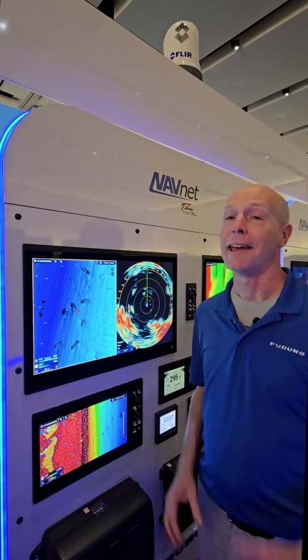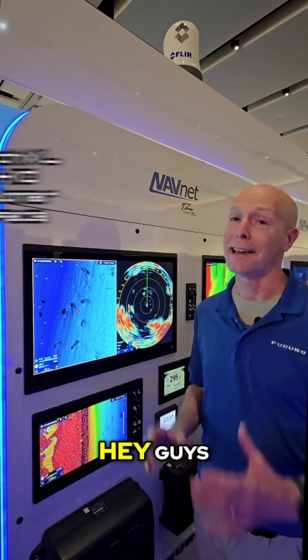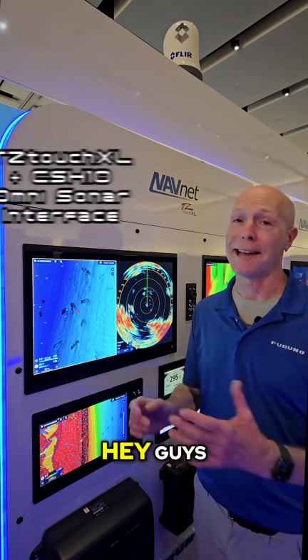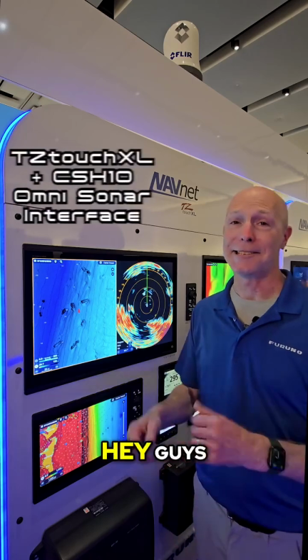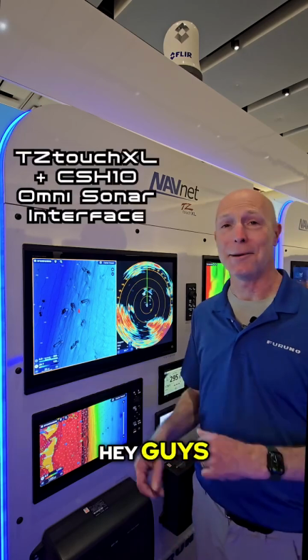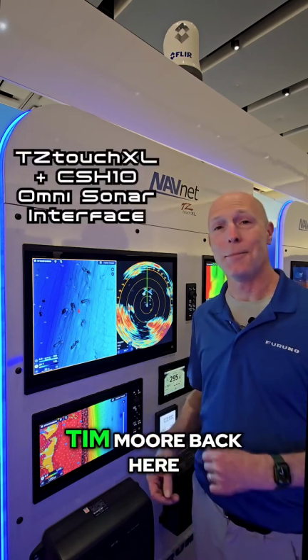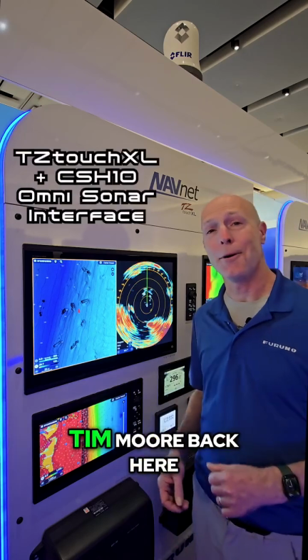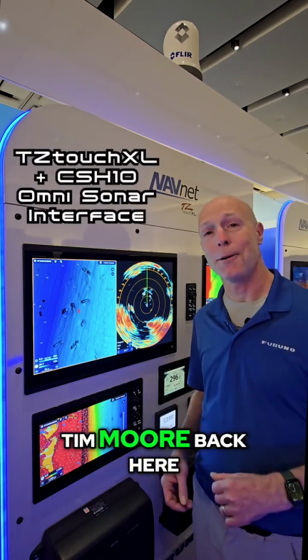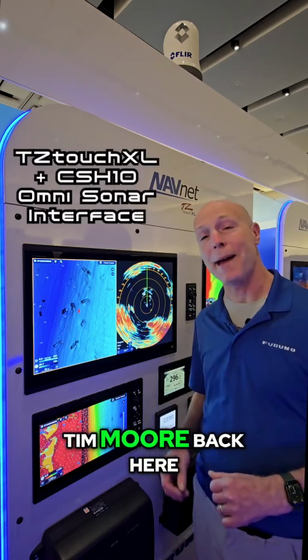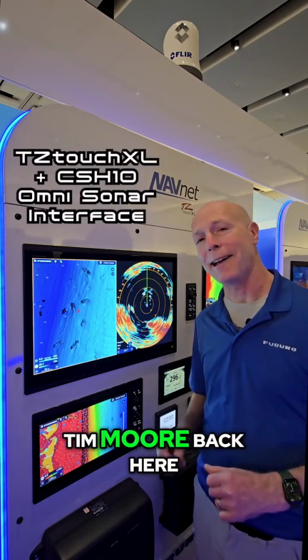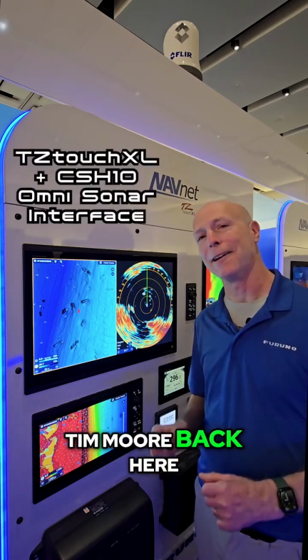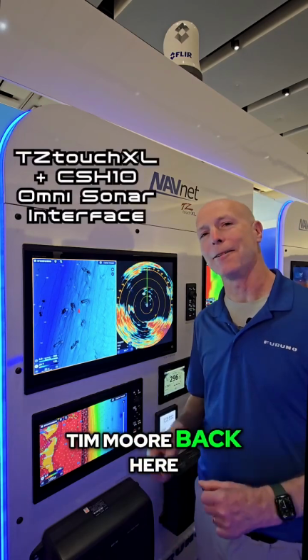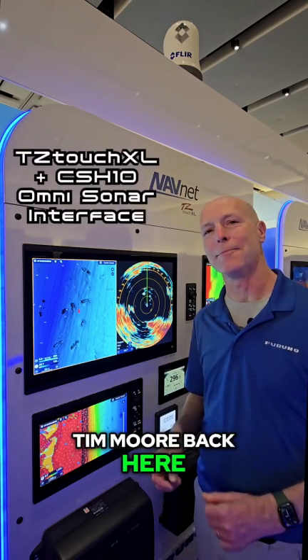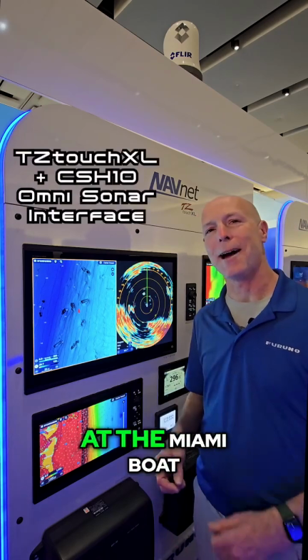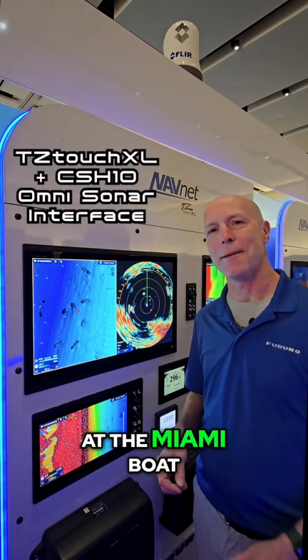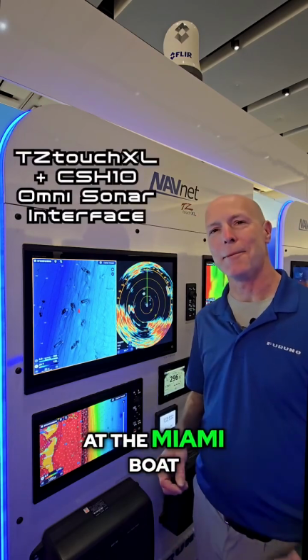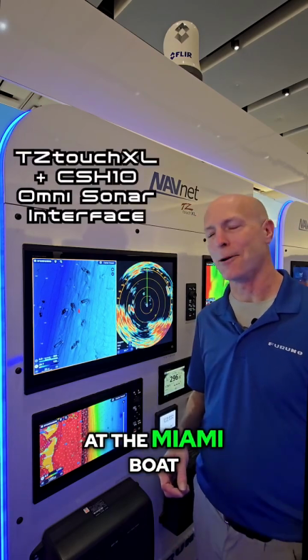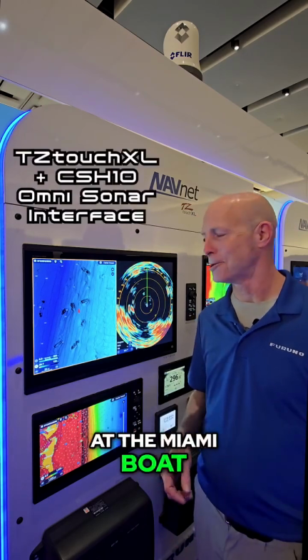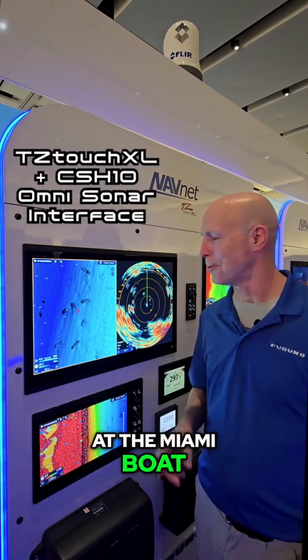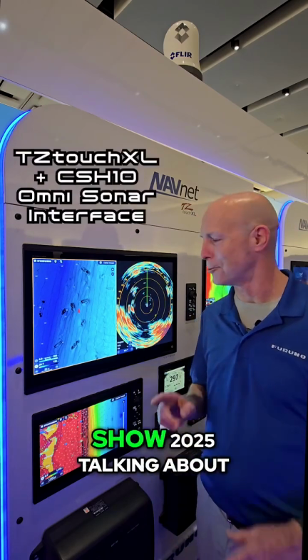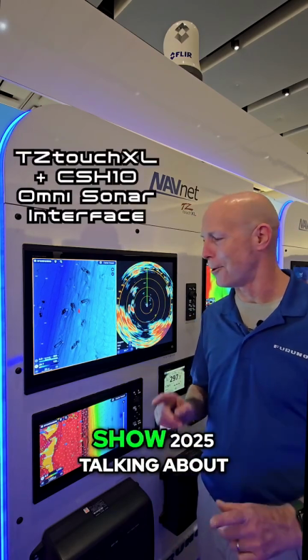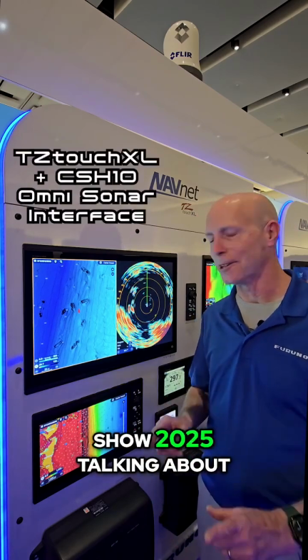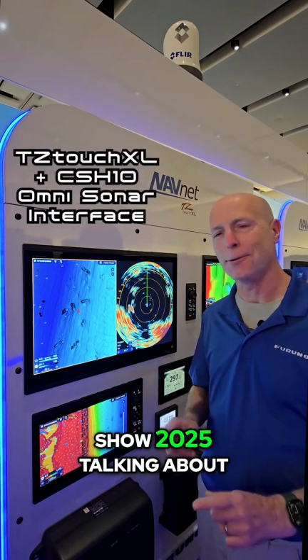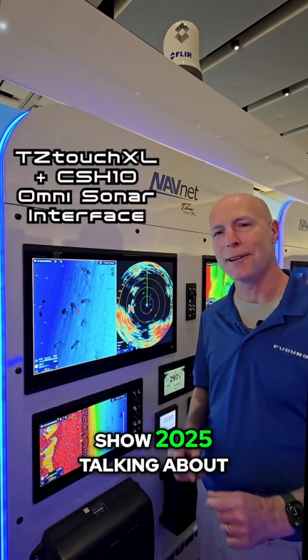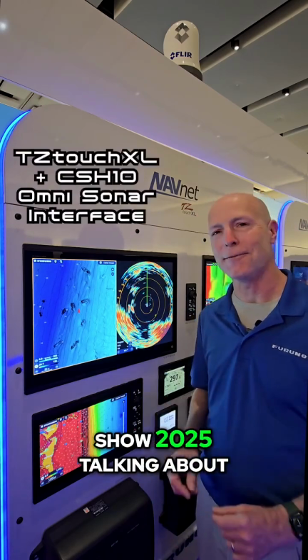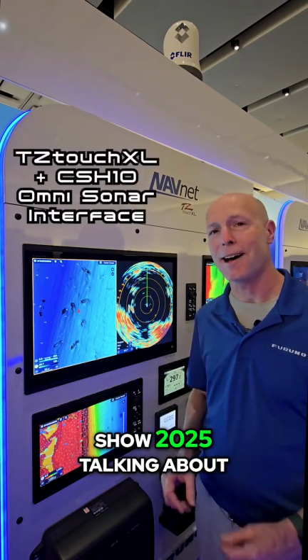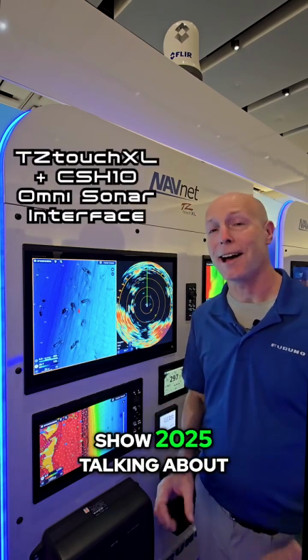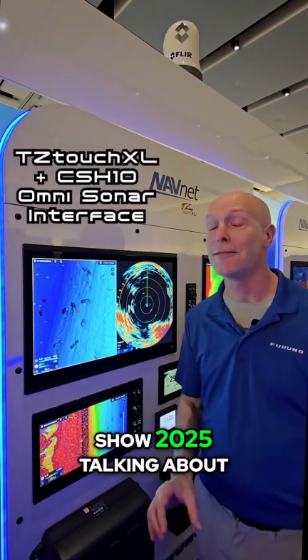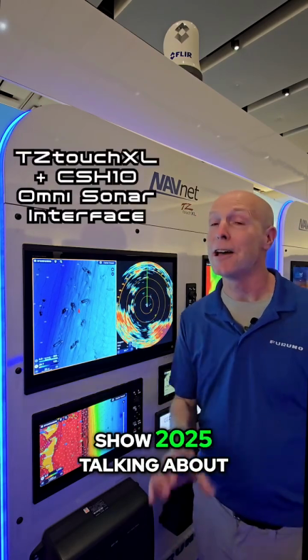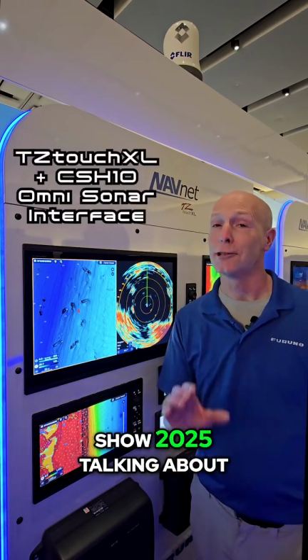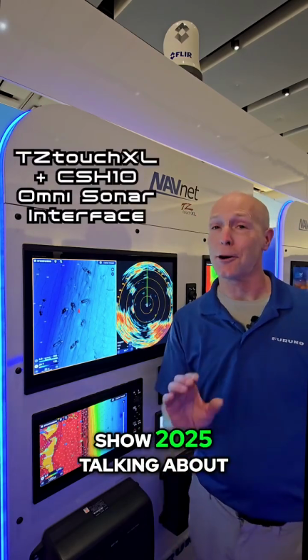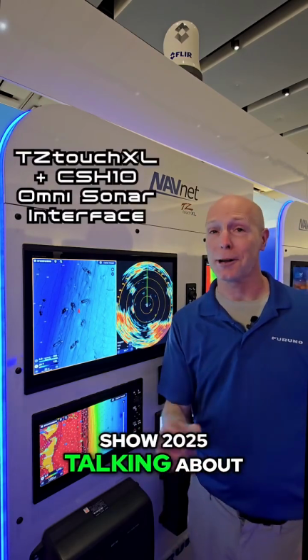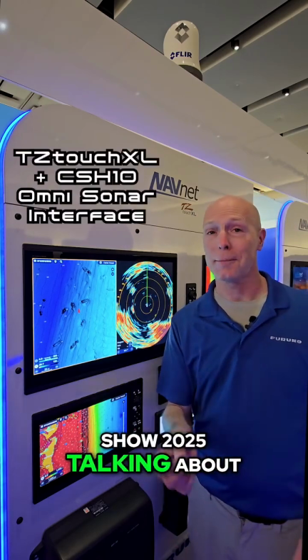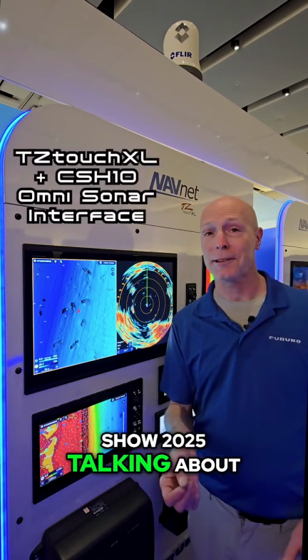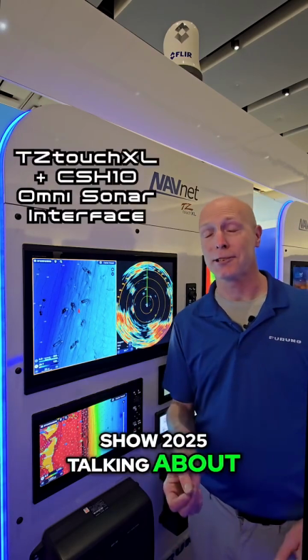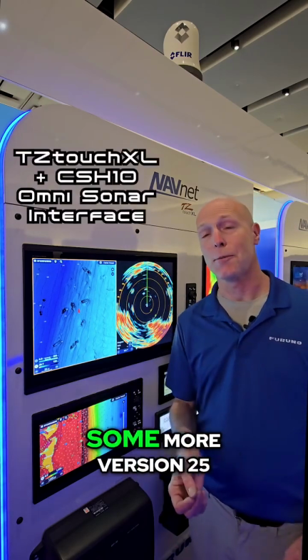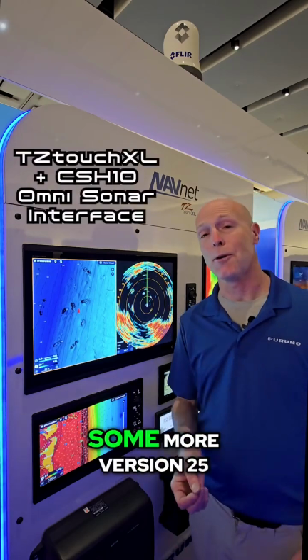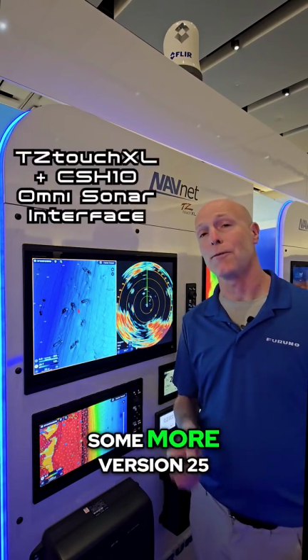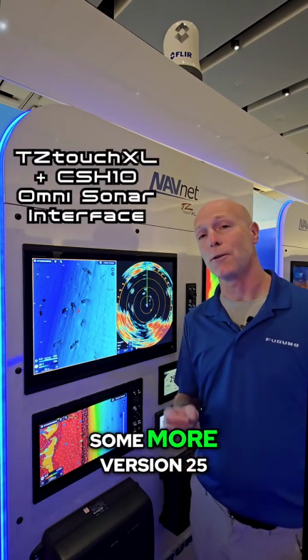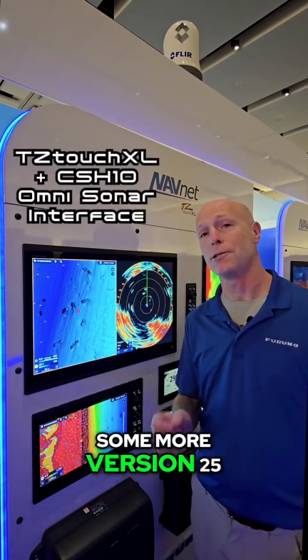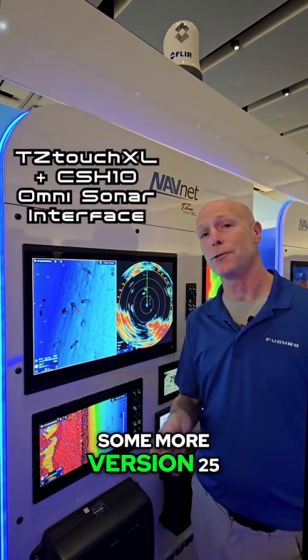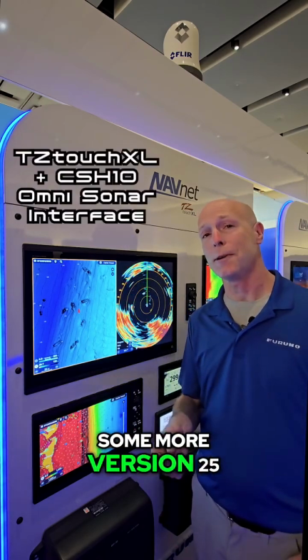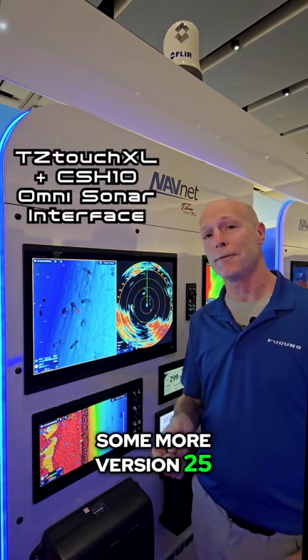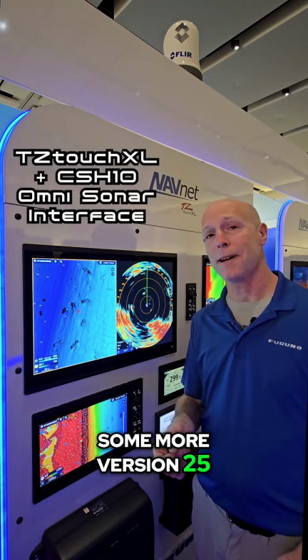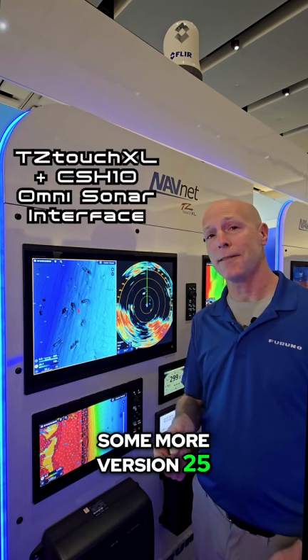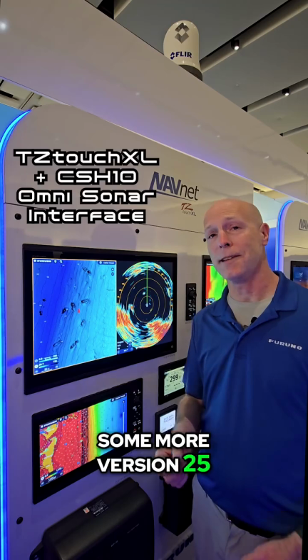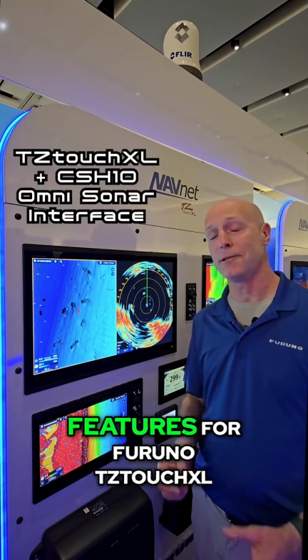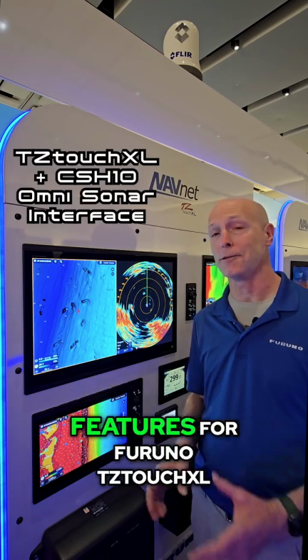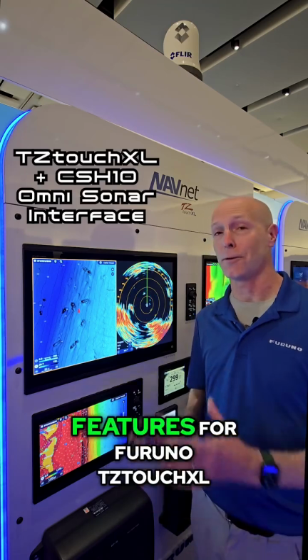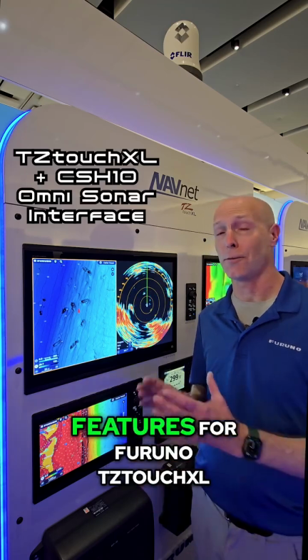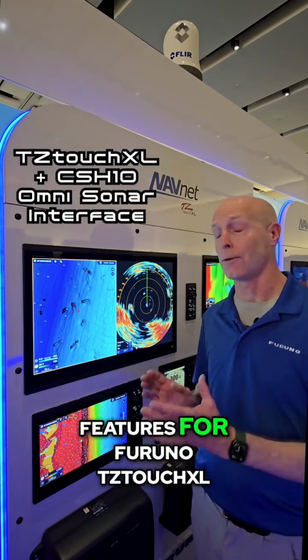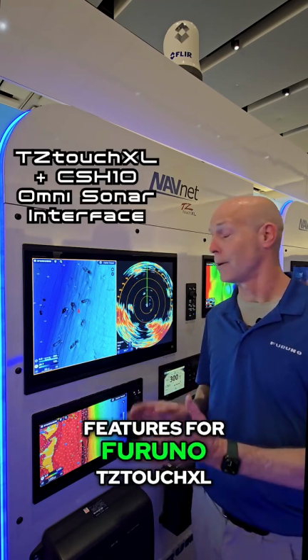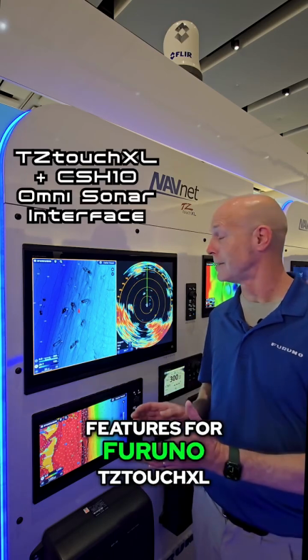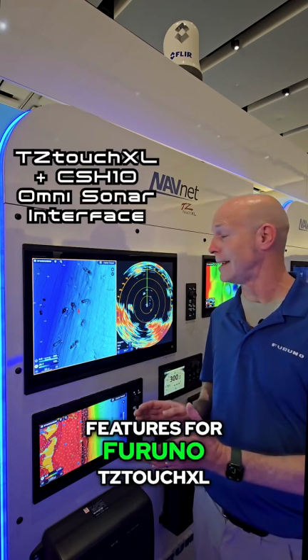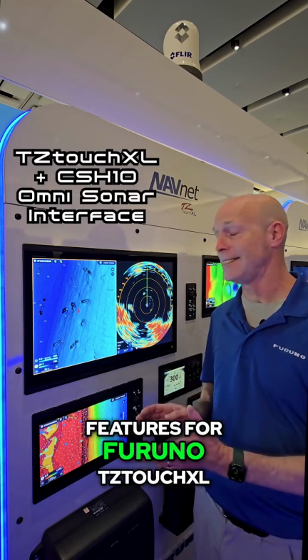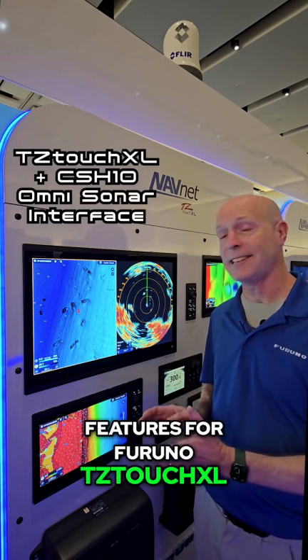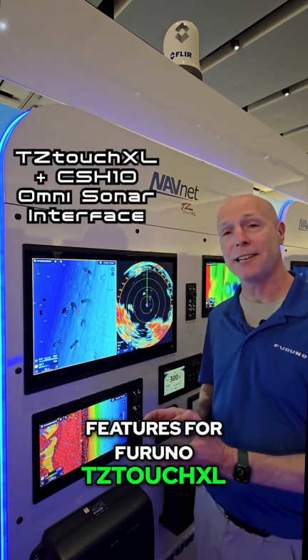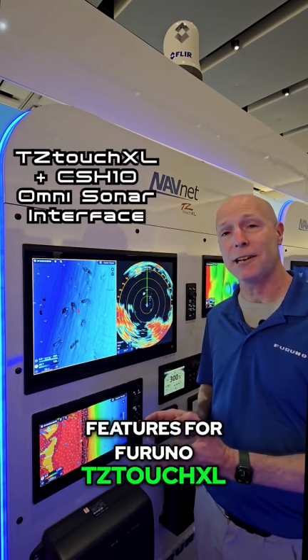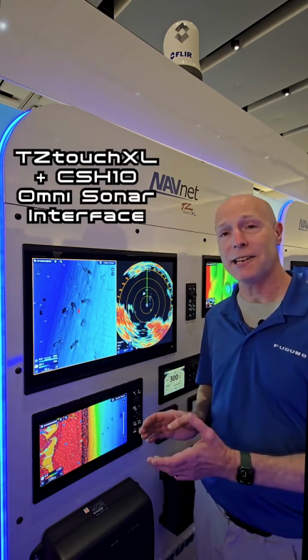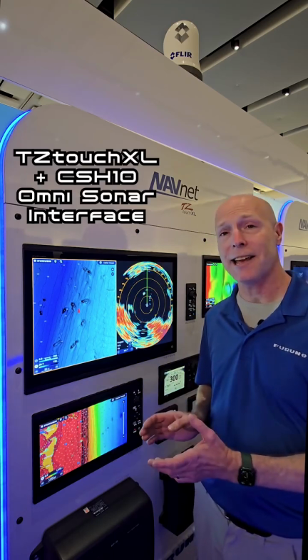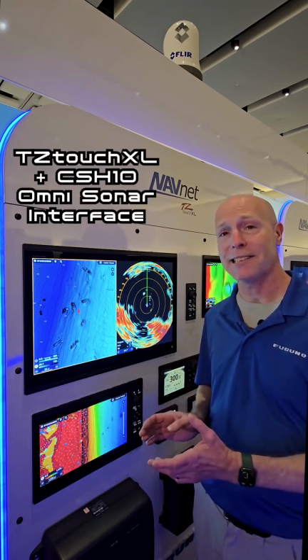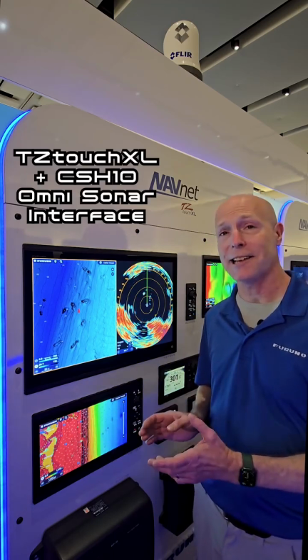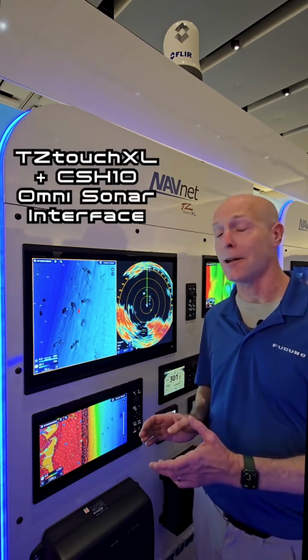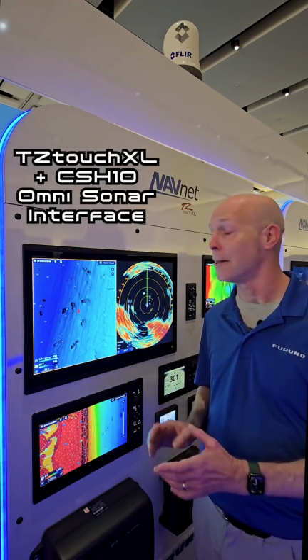Hey guys, Tim Moore back here at the Miami Boat Show 2025, talking about some more version 25 features for Furuno's TZ Touch XL.